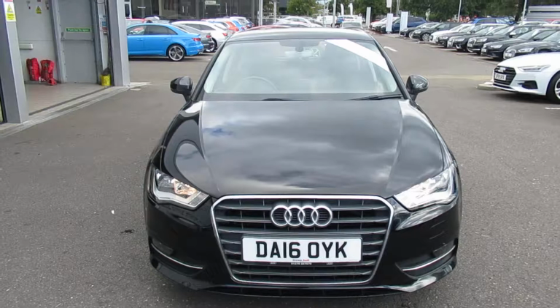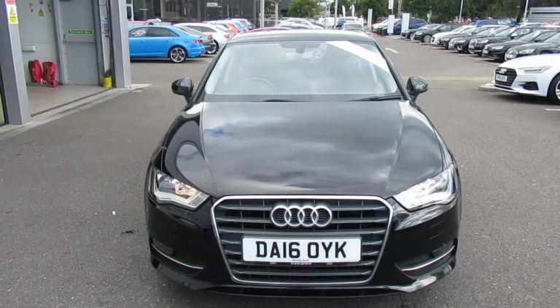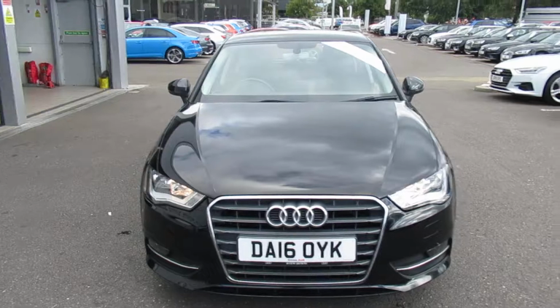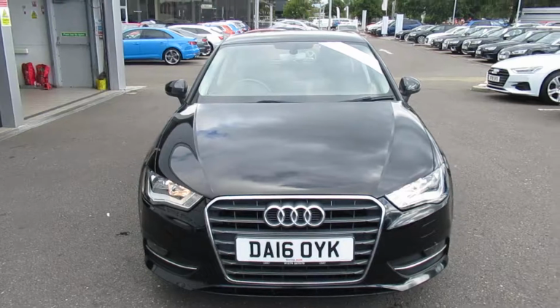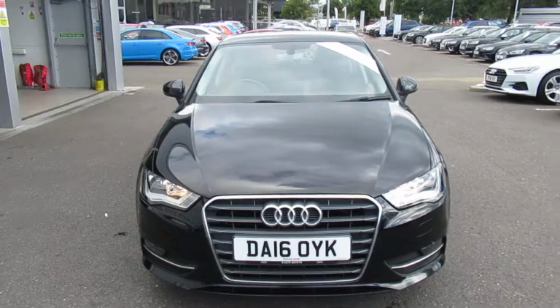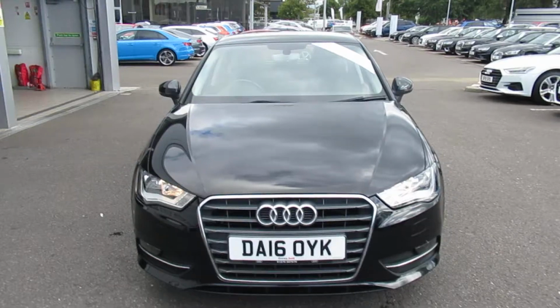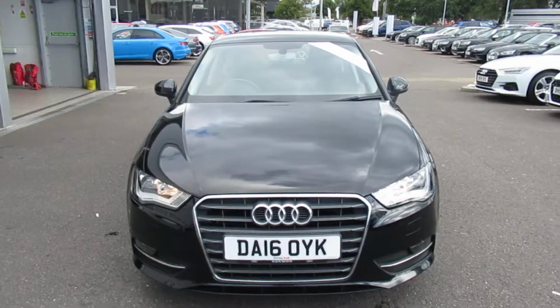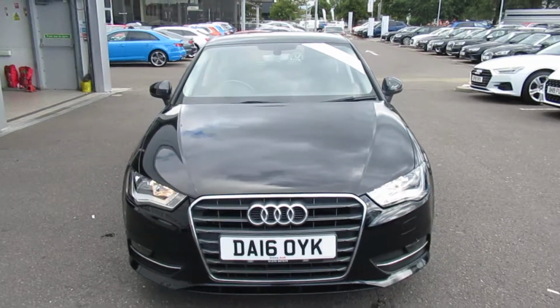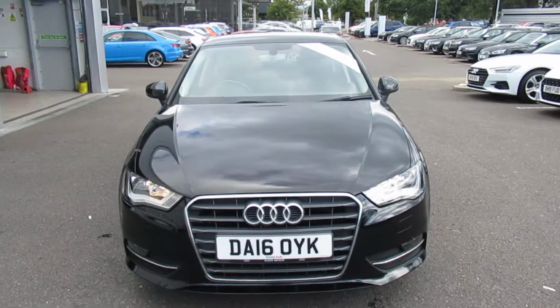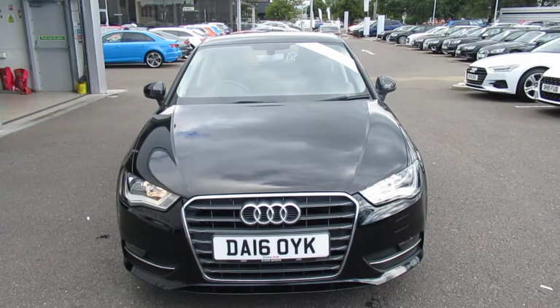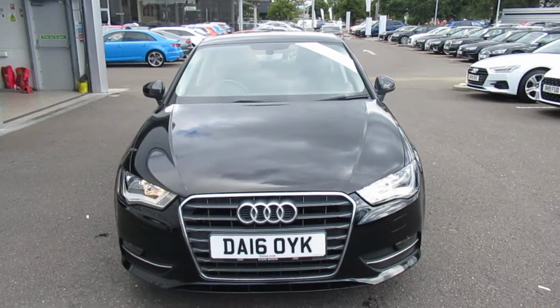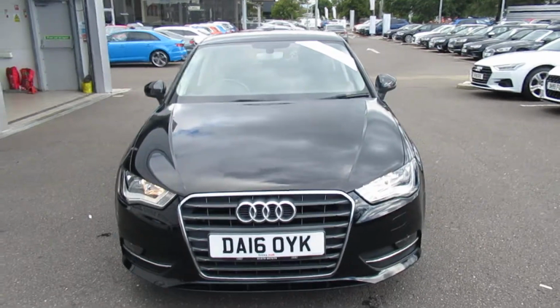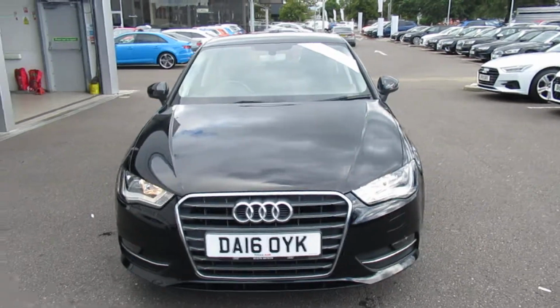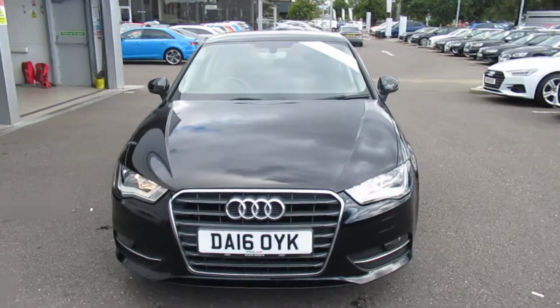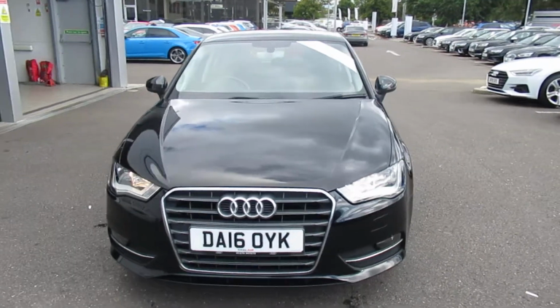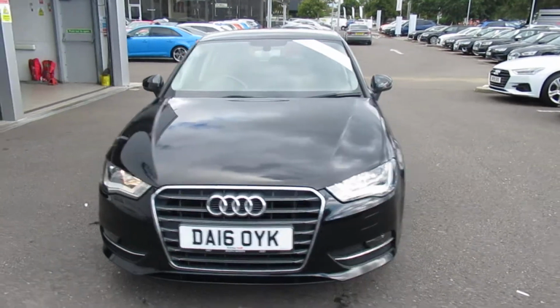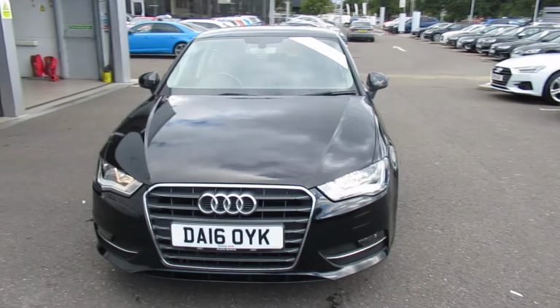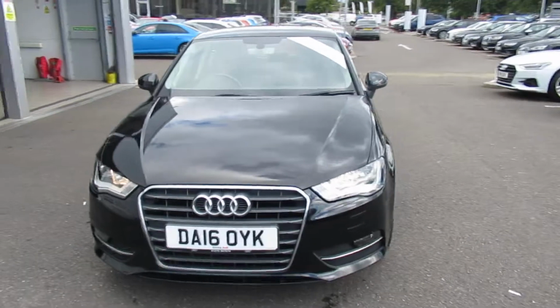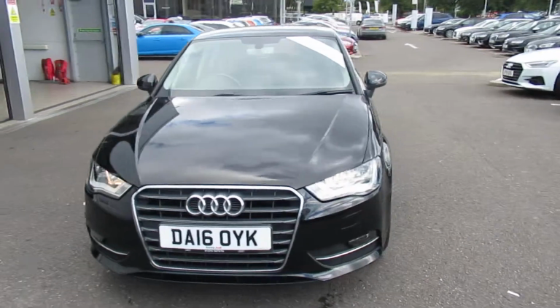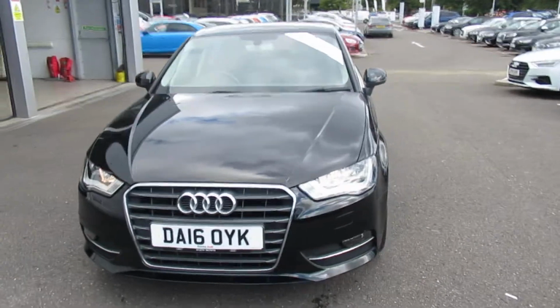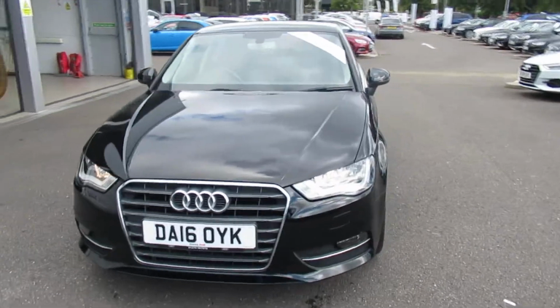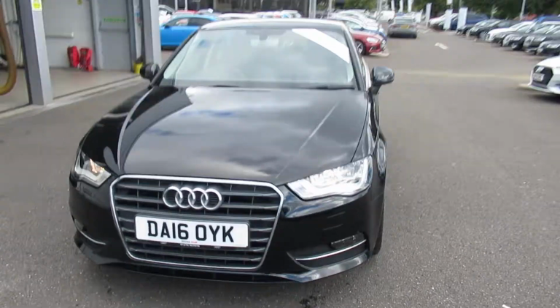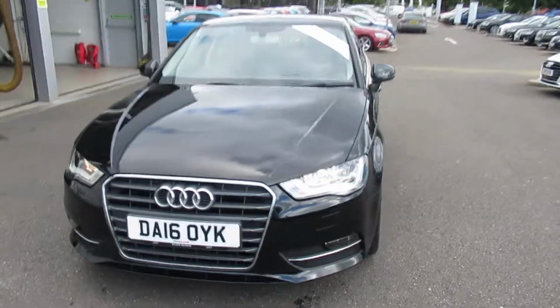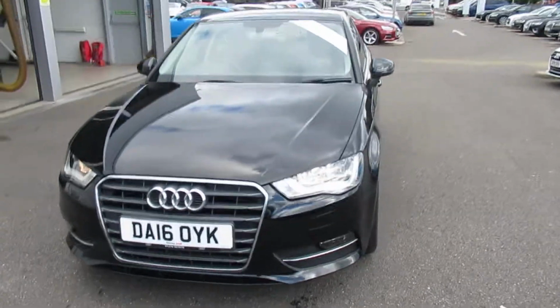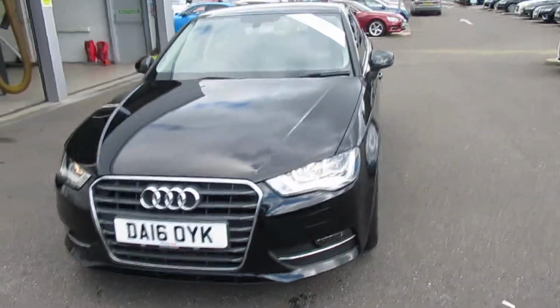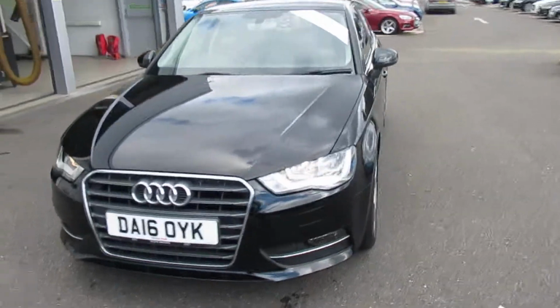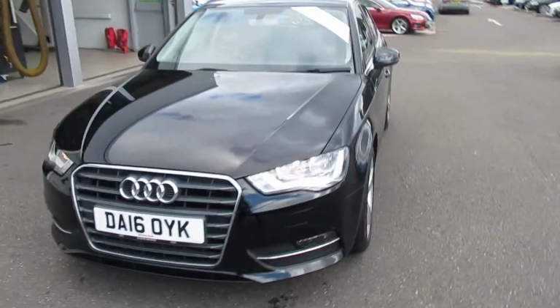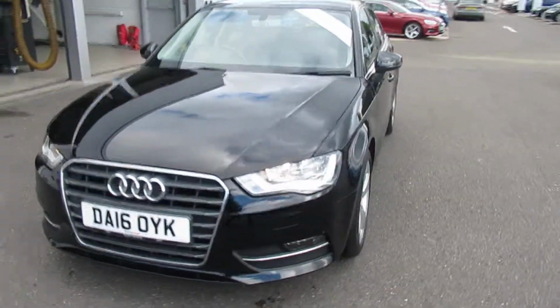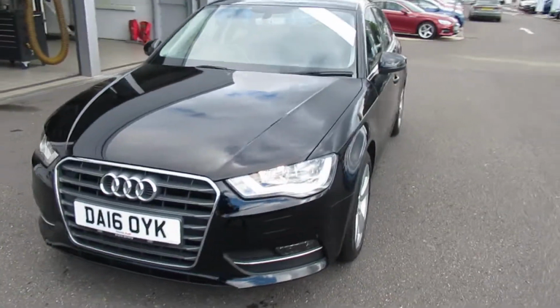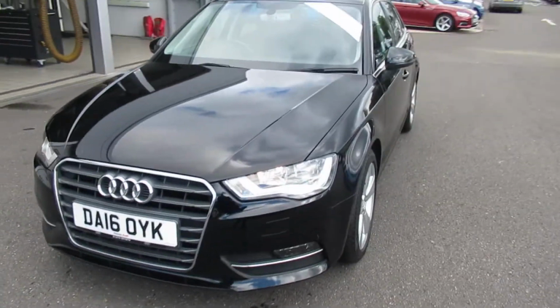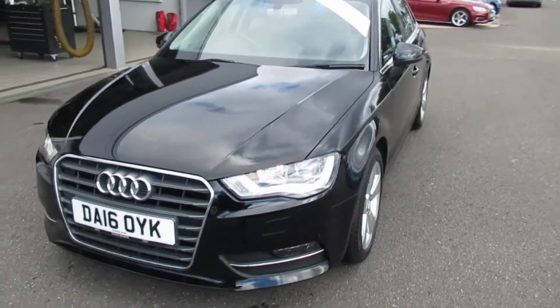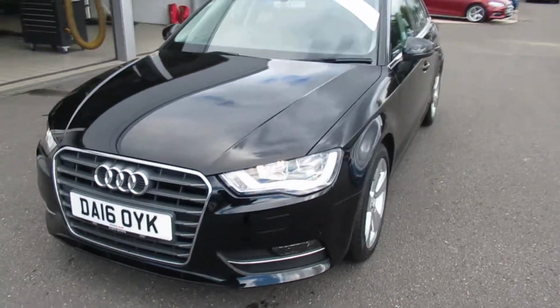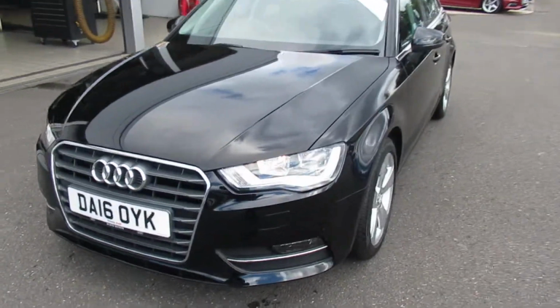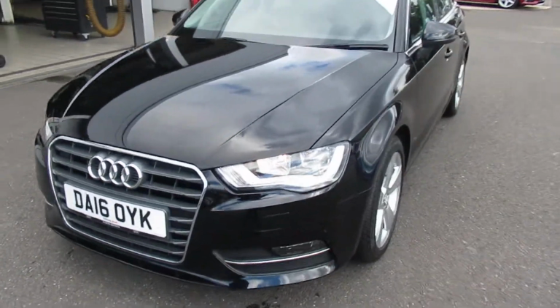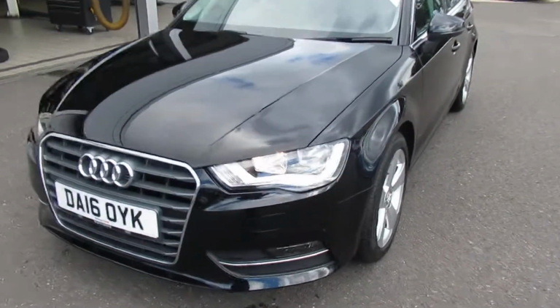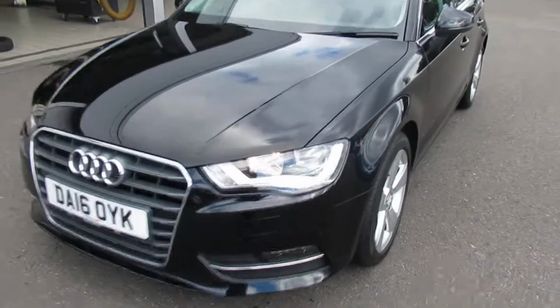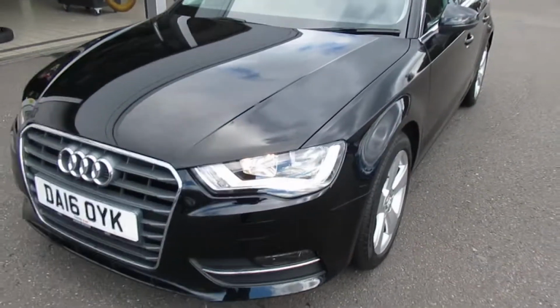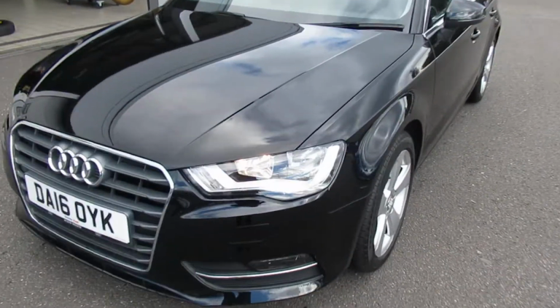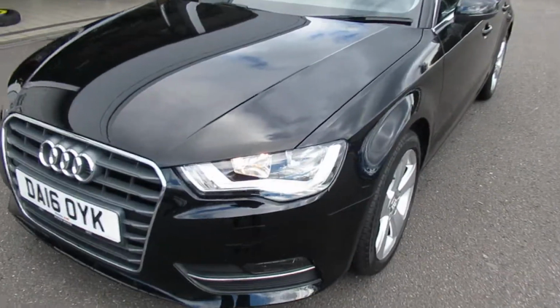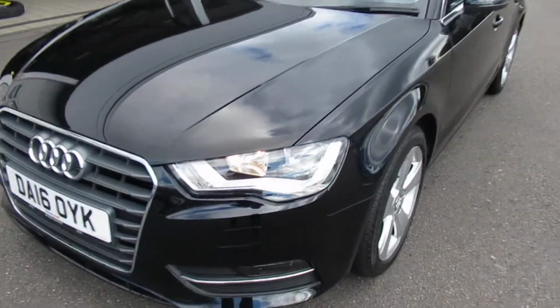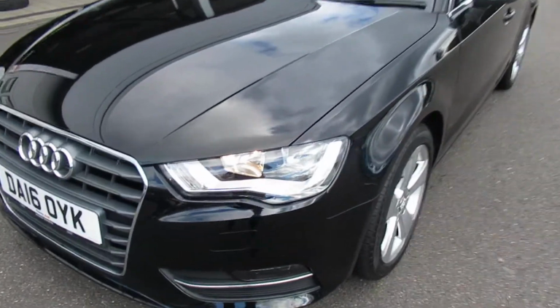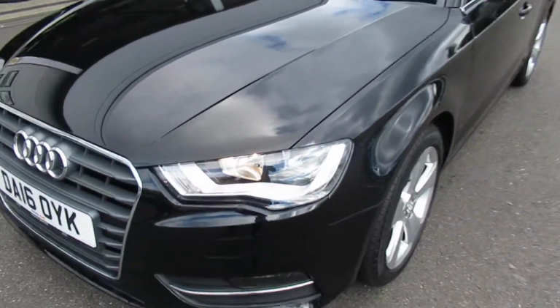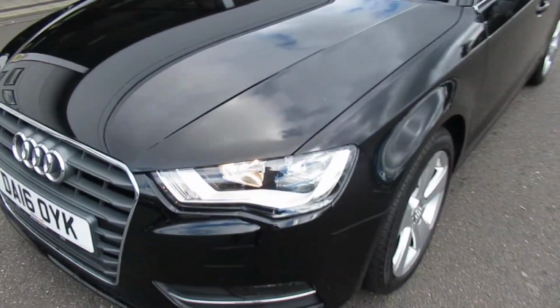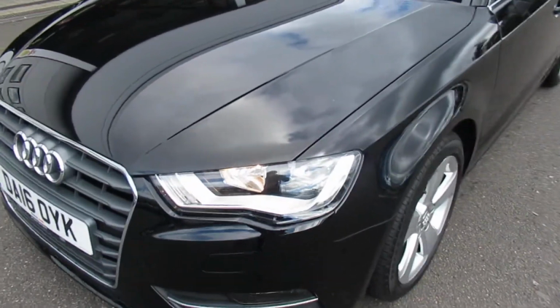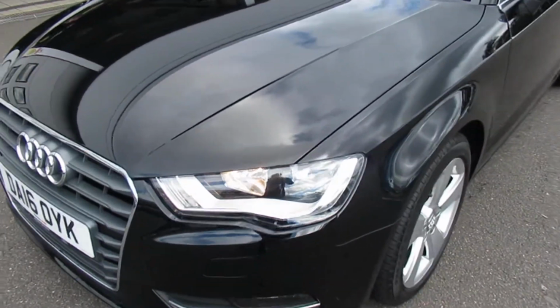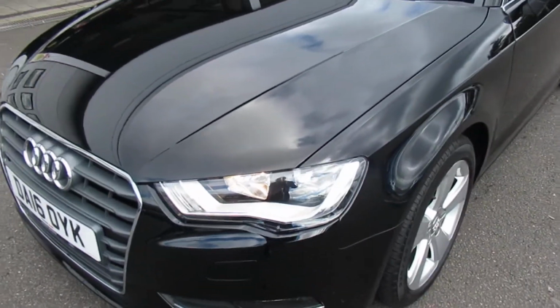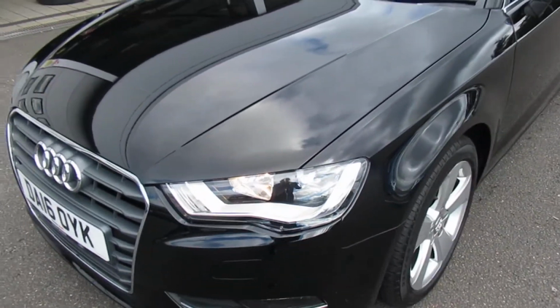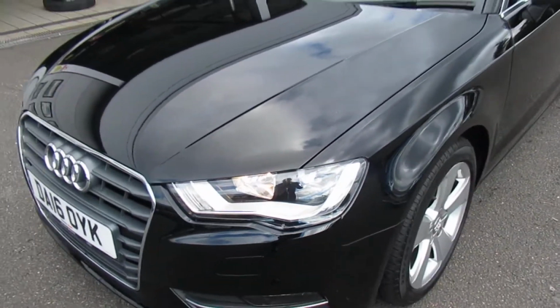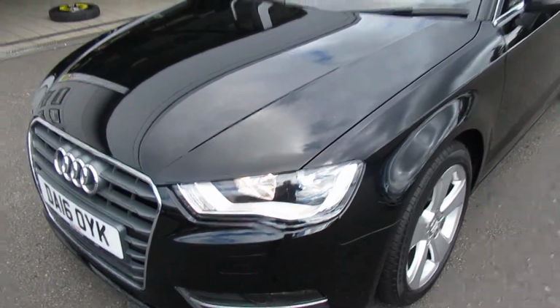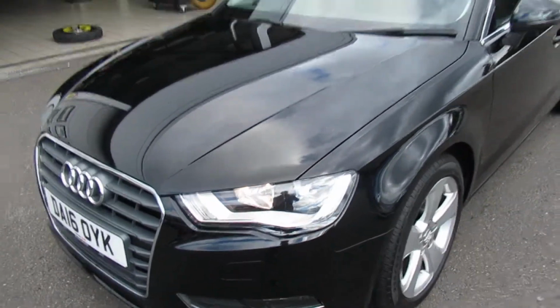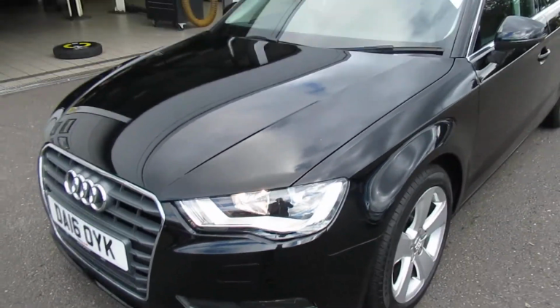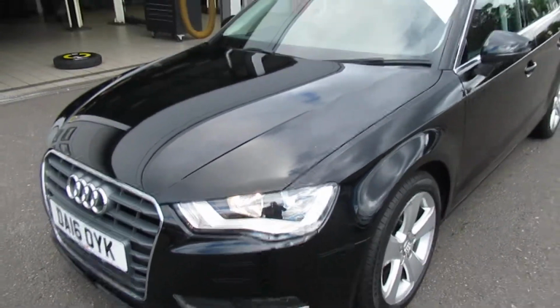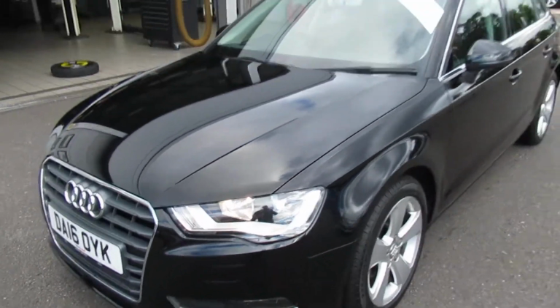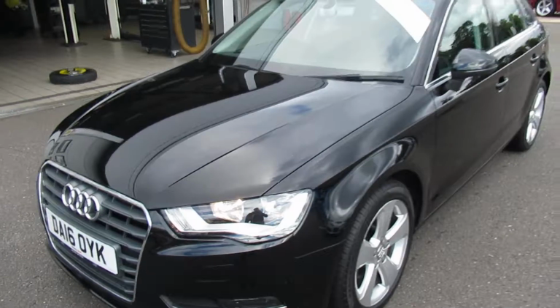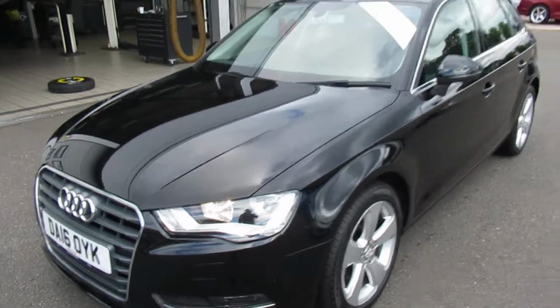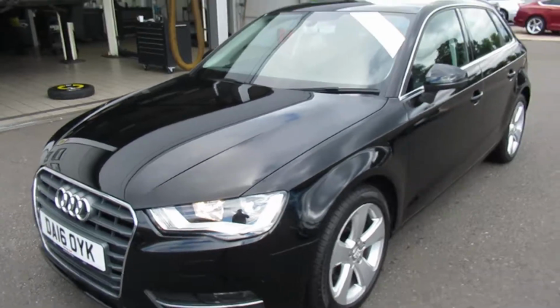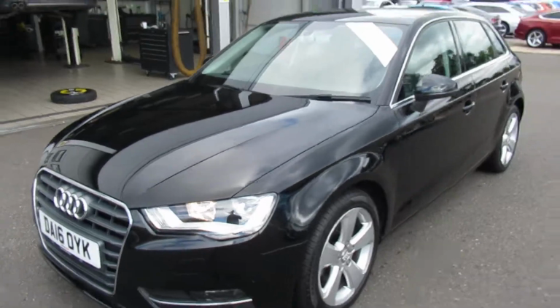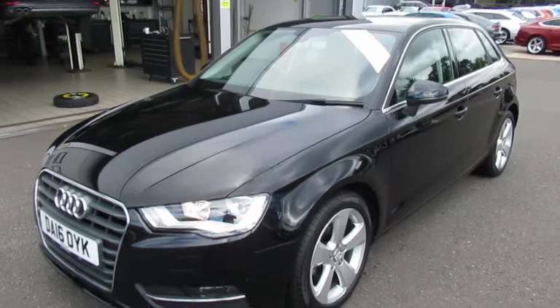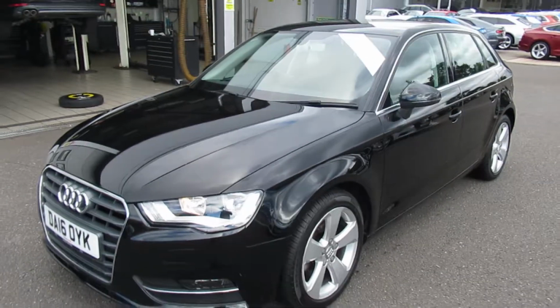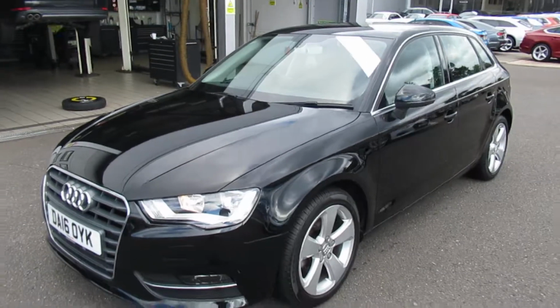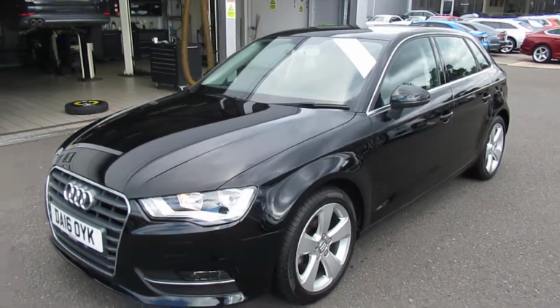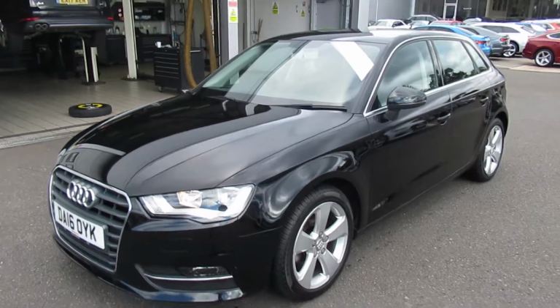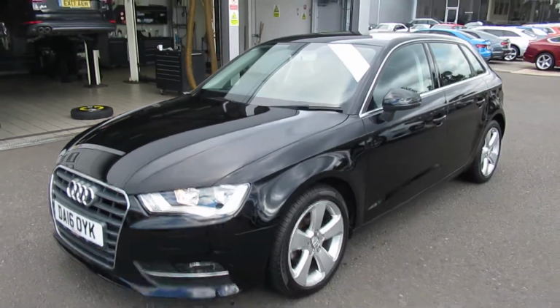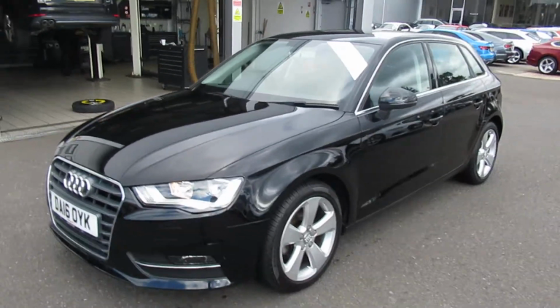Hello, welcome to Crew Audi. Today we have the Audi A3 Sport. The car's got the daytime running lights with the front headlight washer jets.